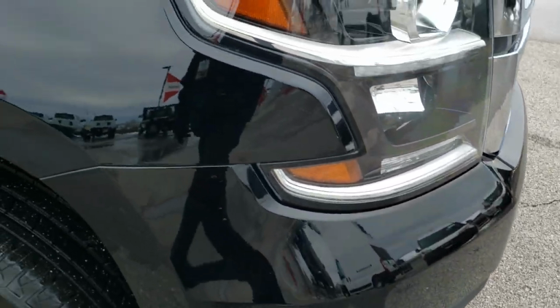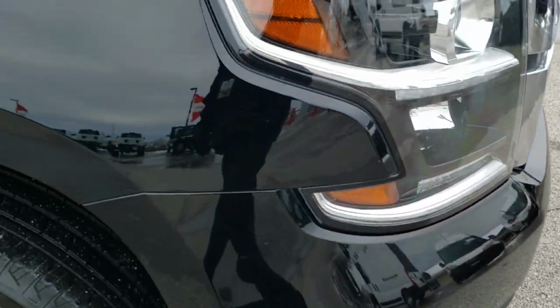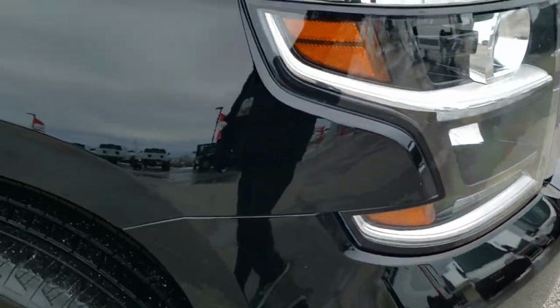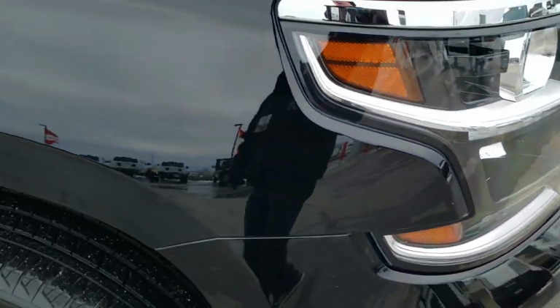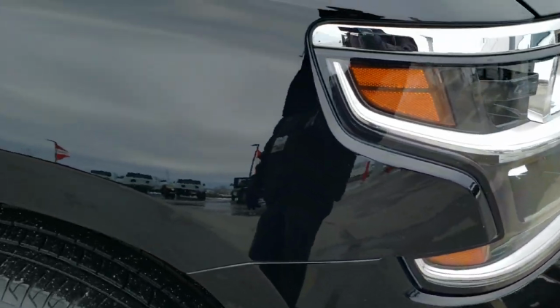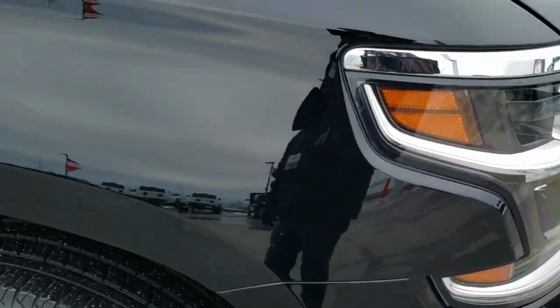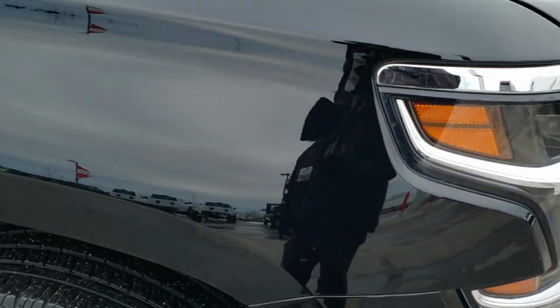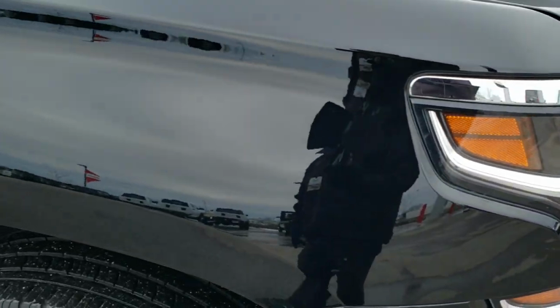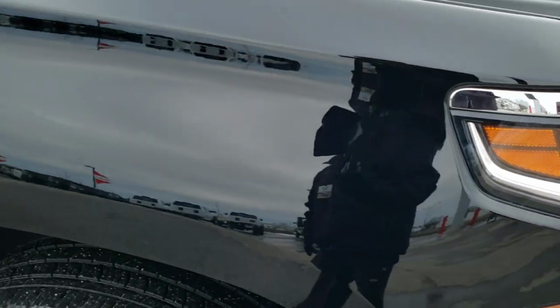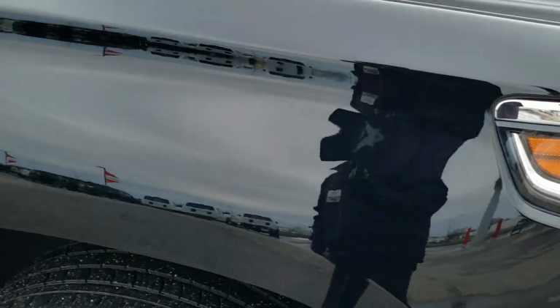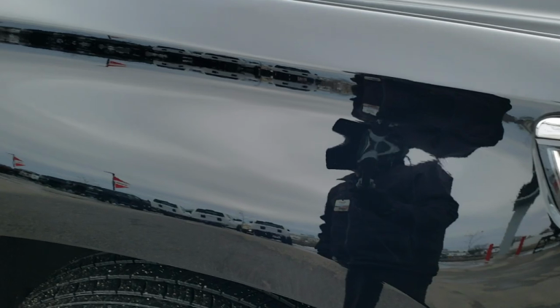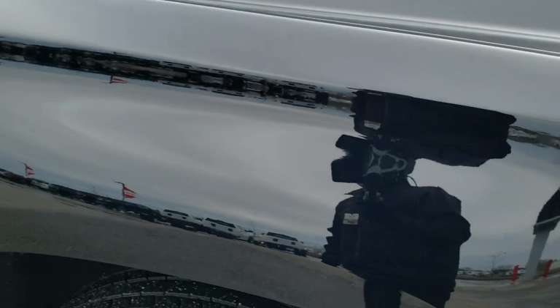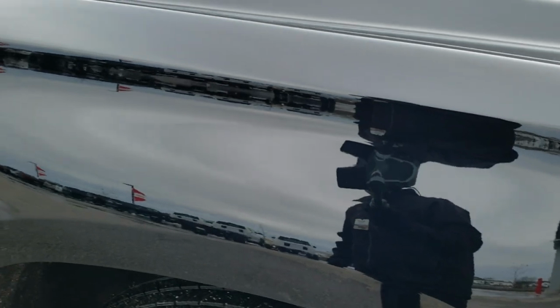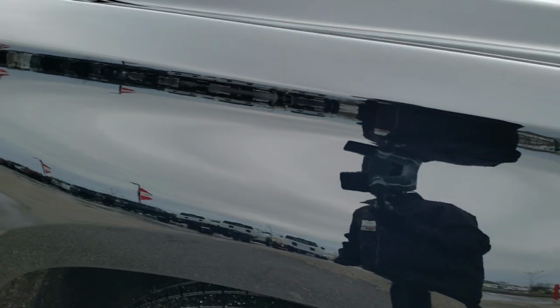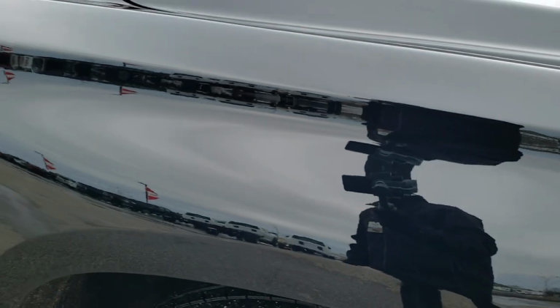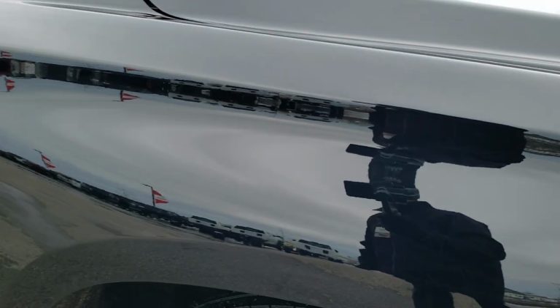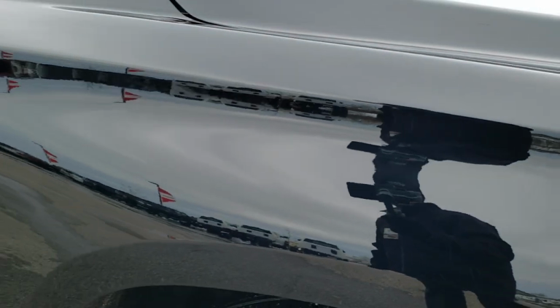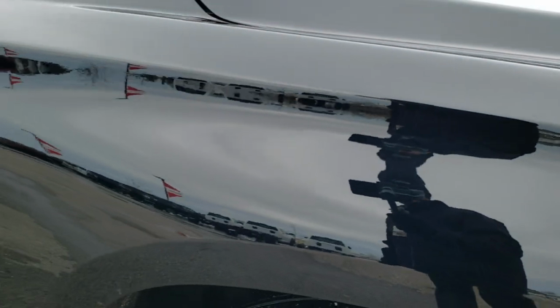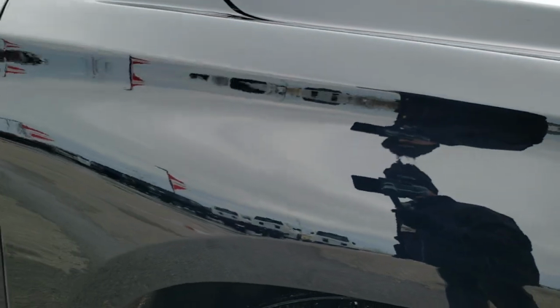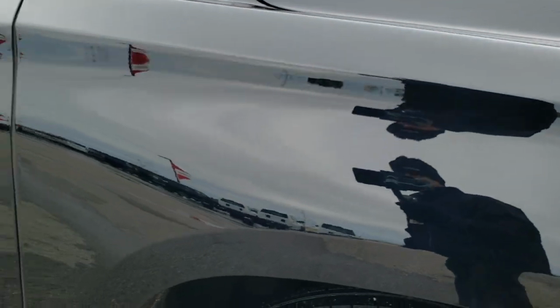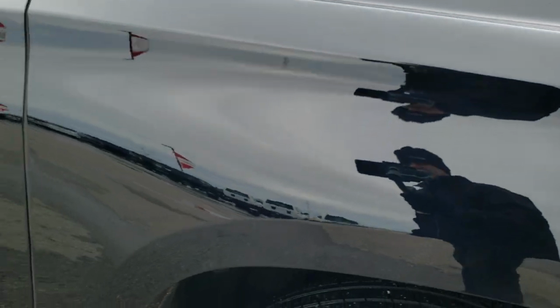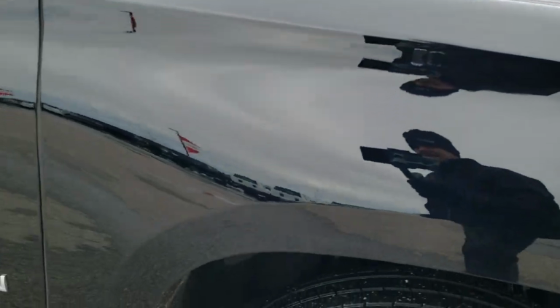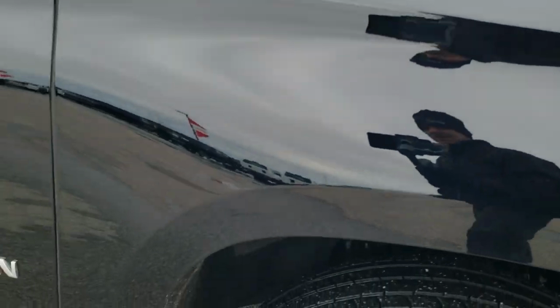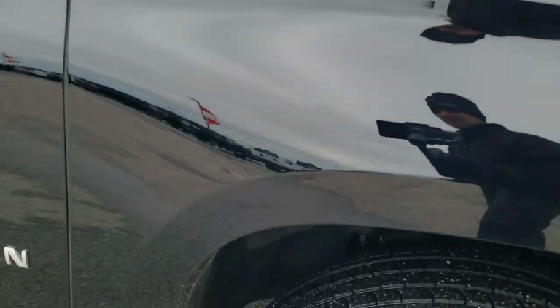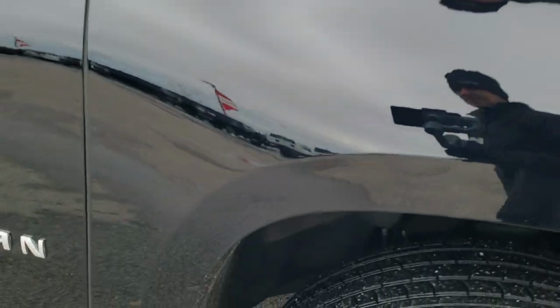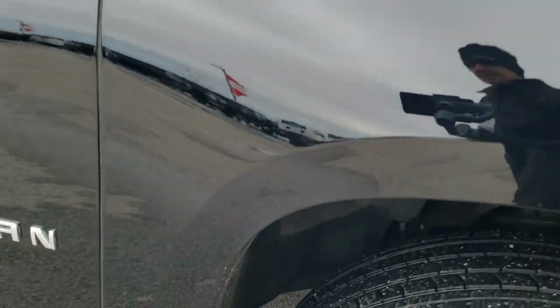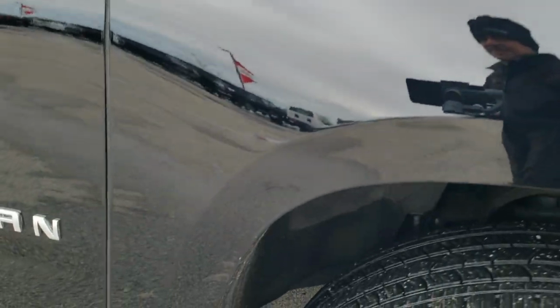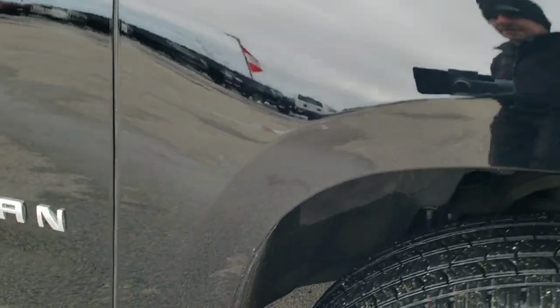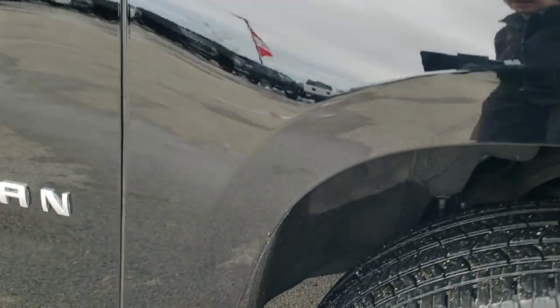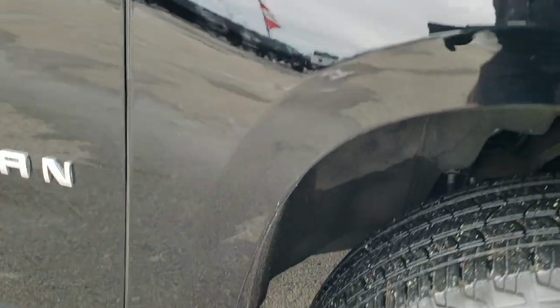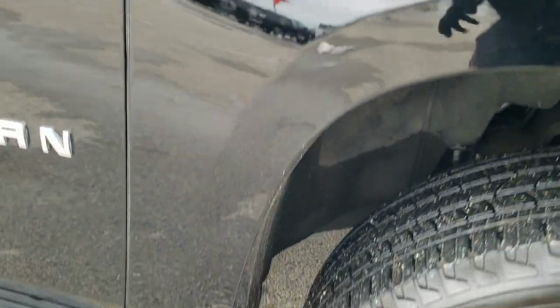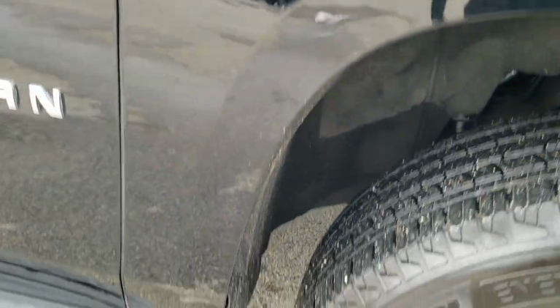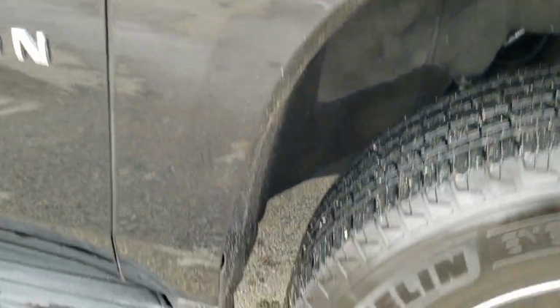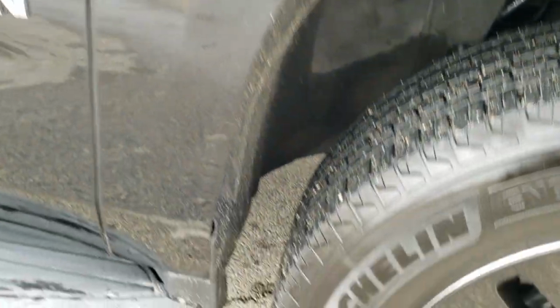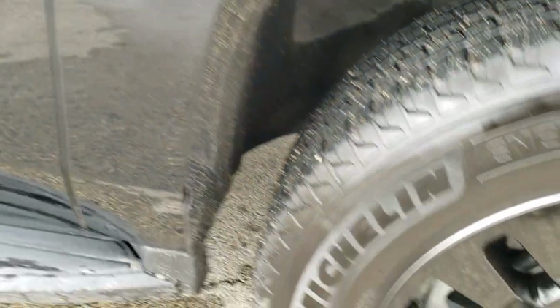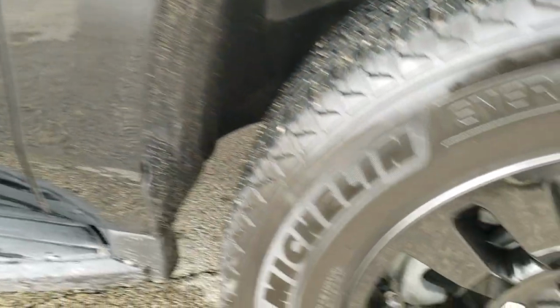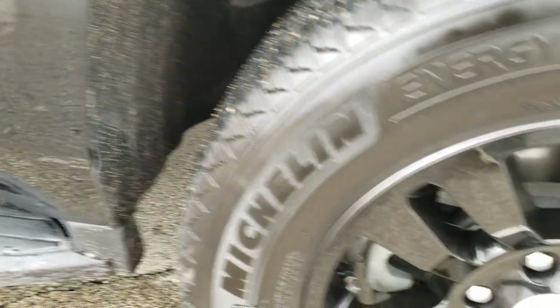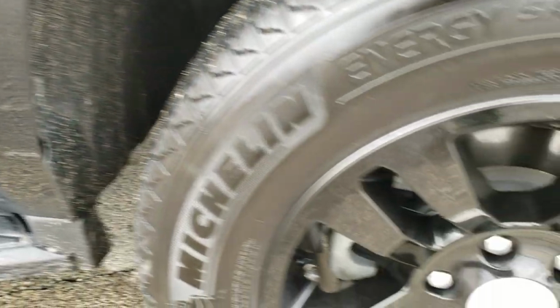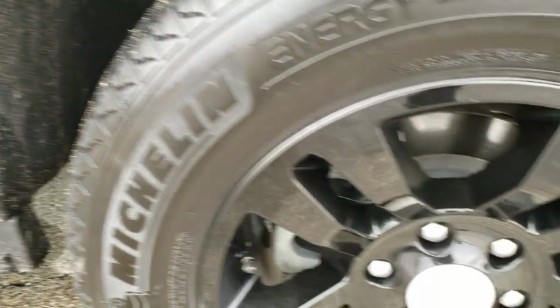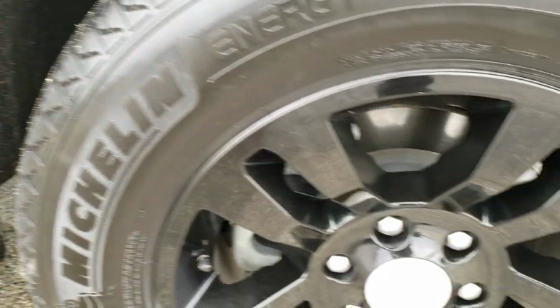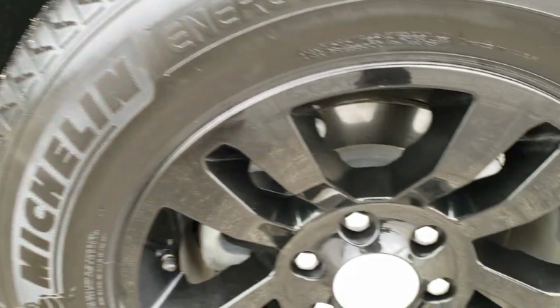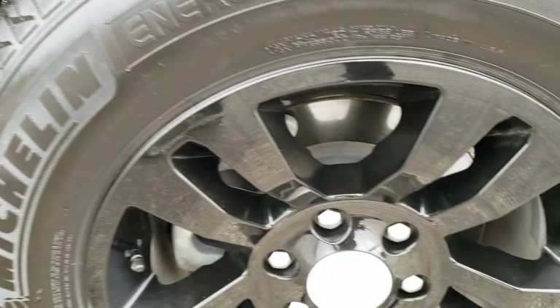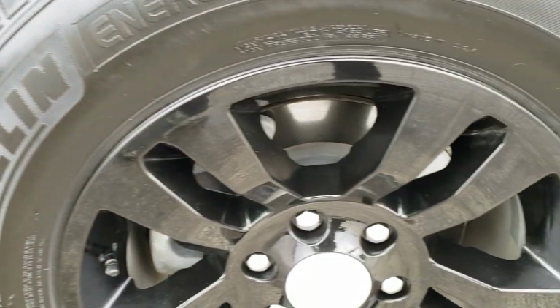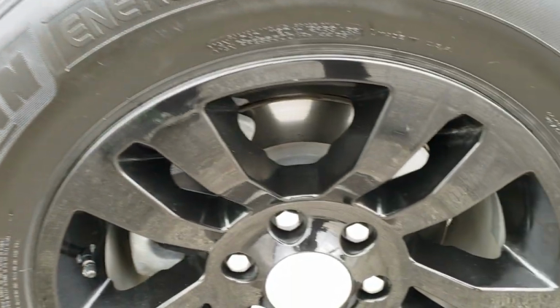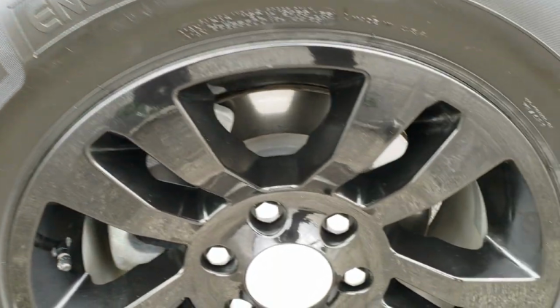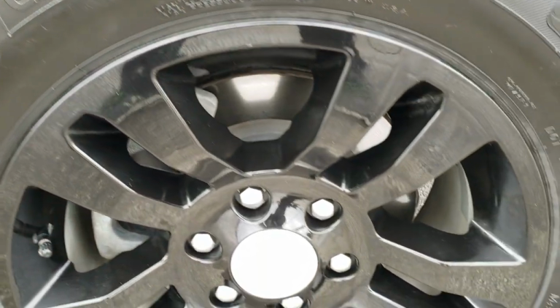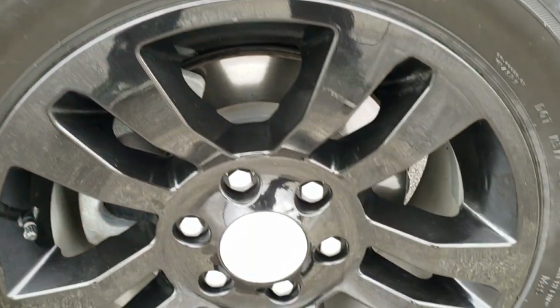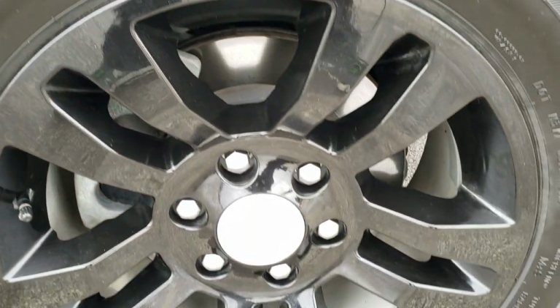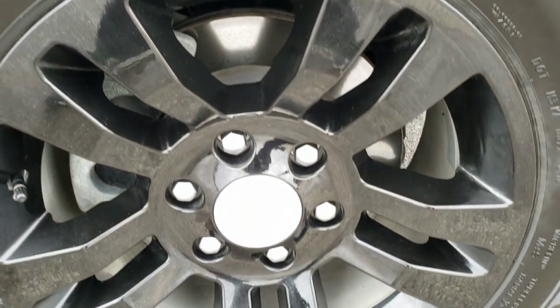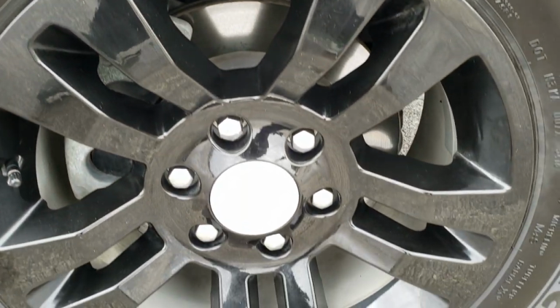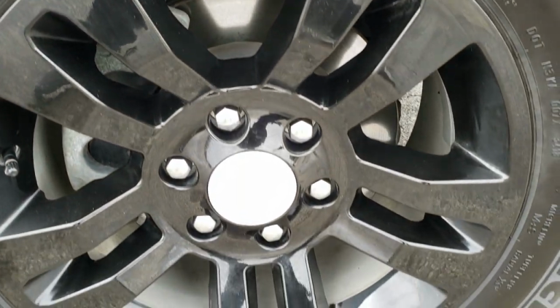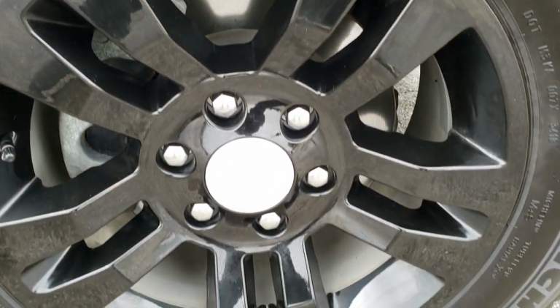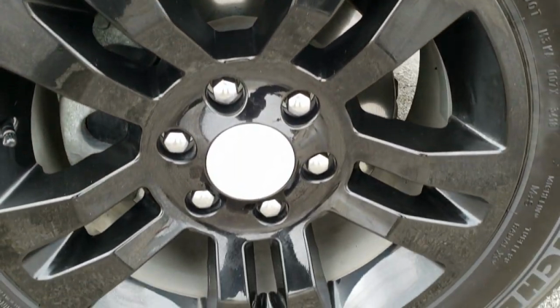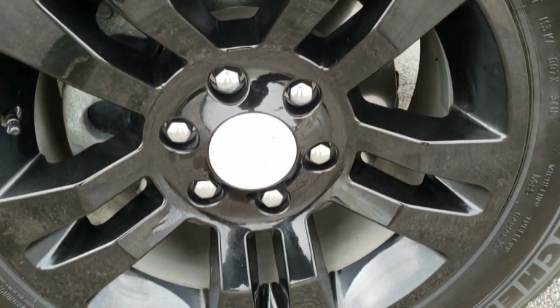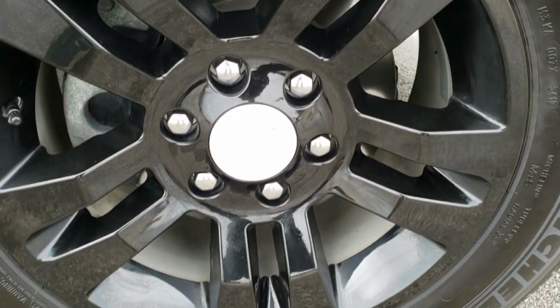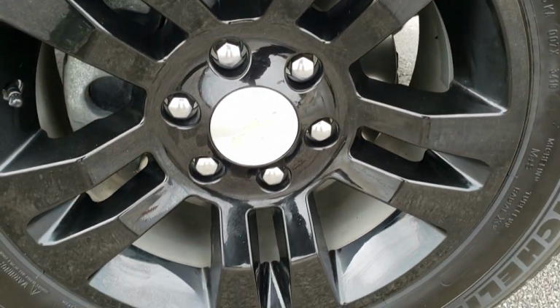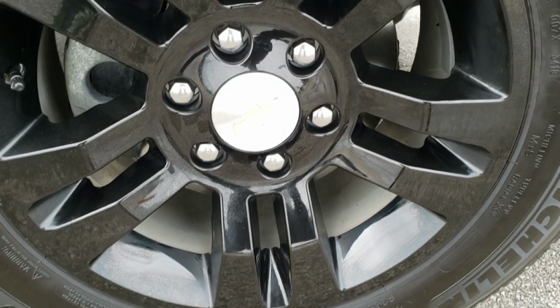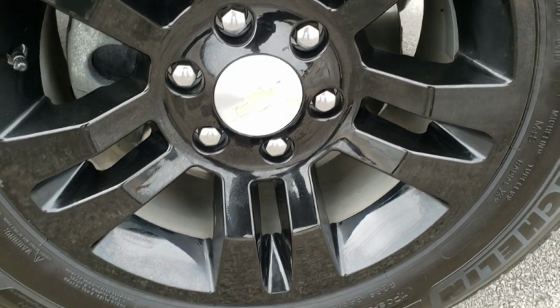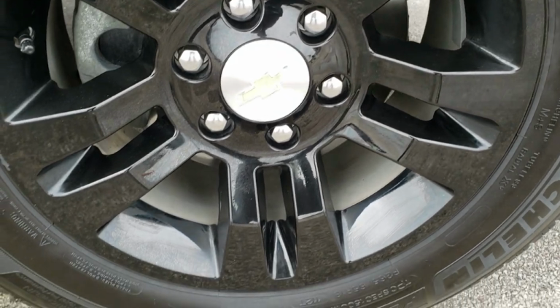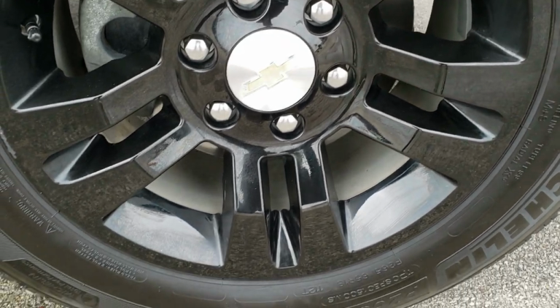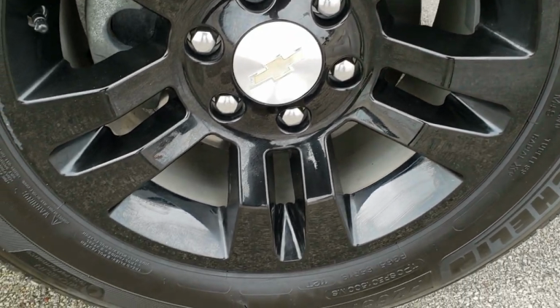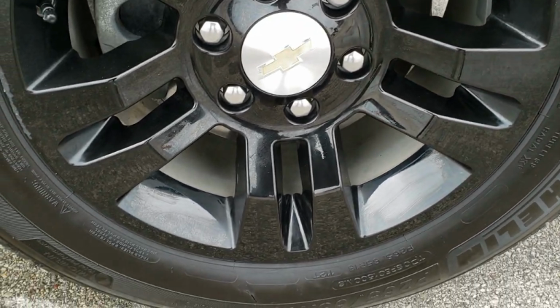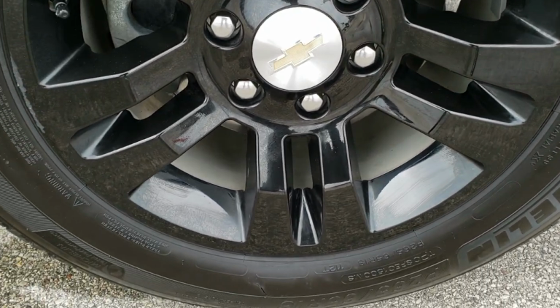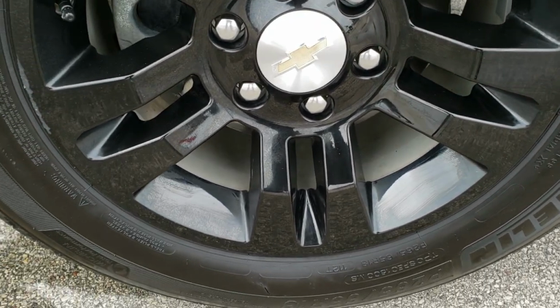The front bumper is in great shape. Passenger side fender — didn't see any dents or dings there. And the passenger side rim, no scuffs or scrapes.